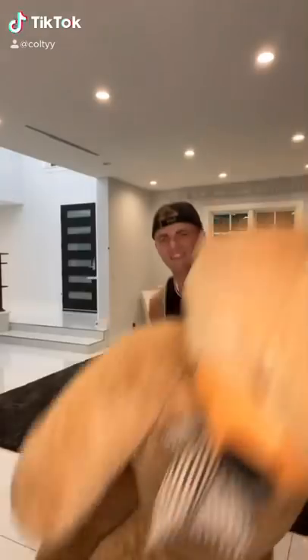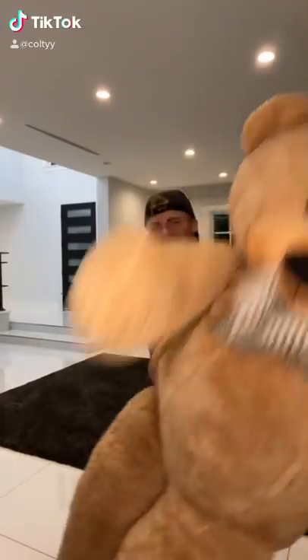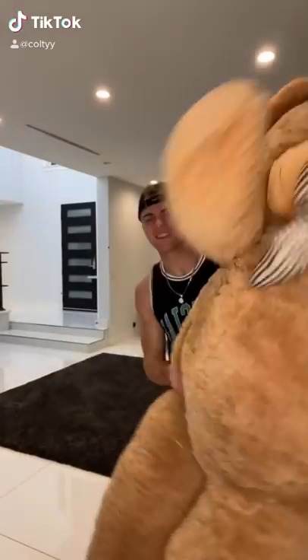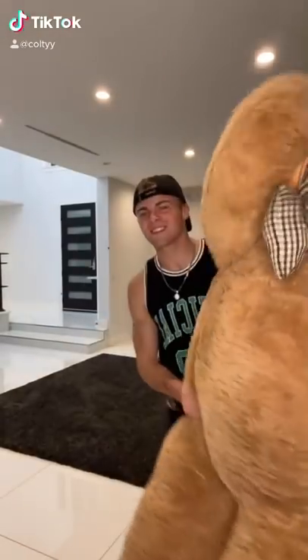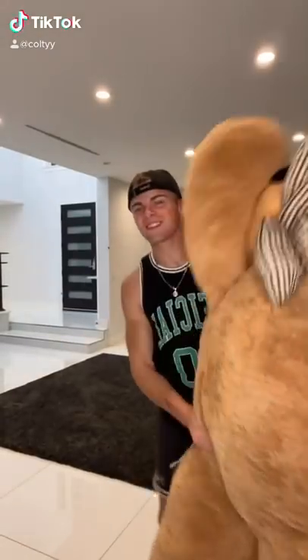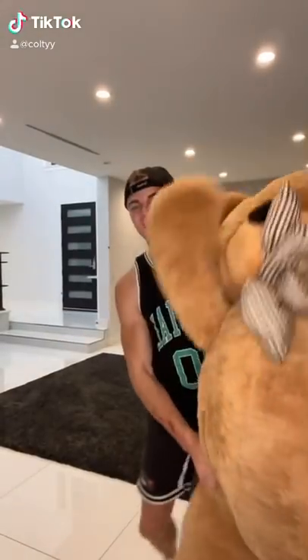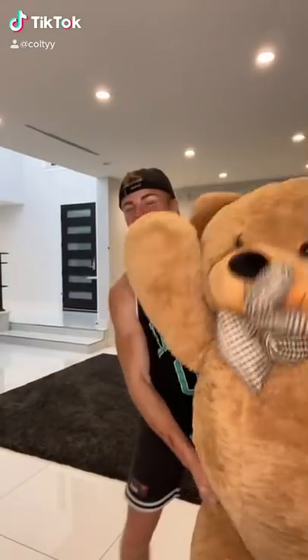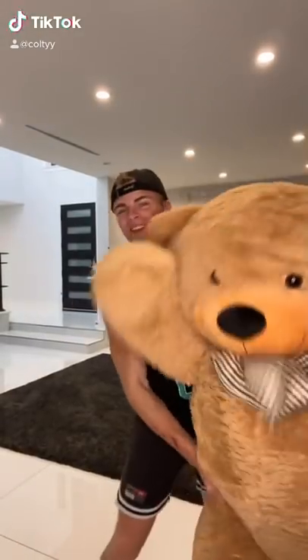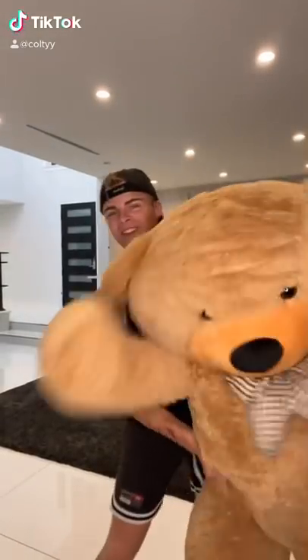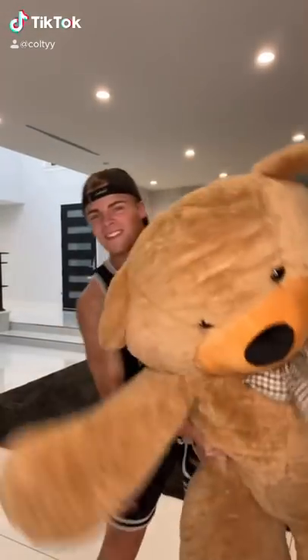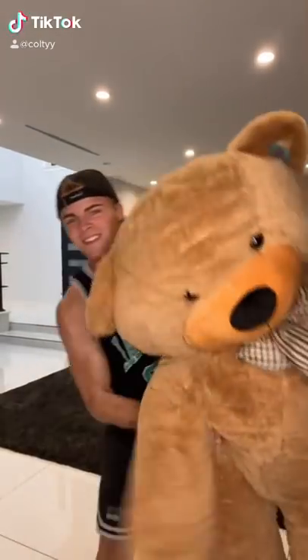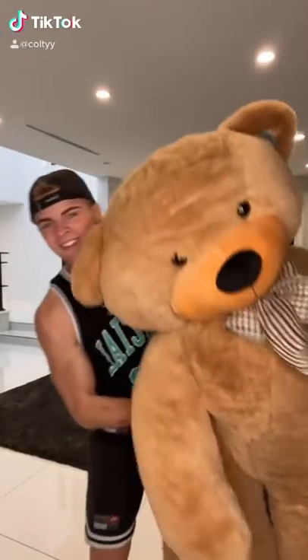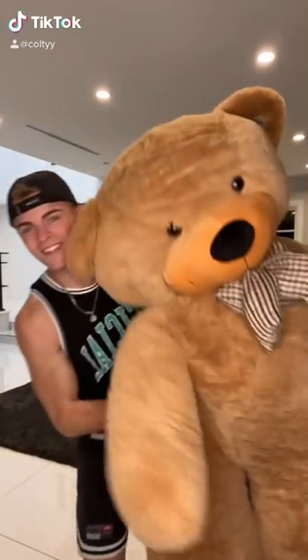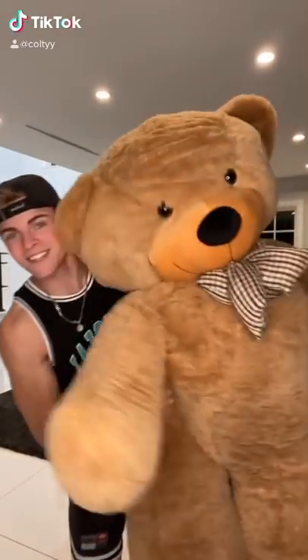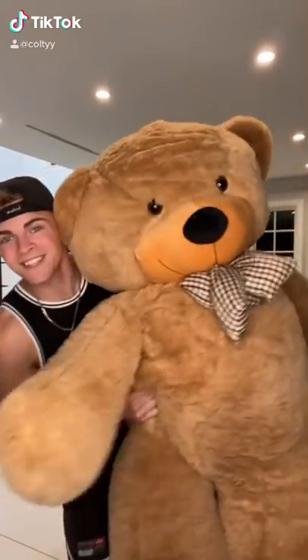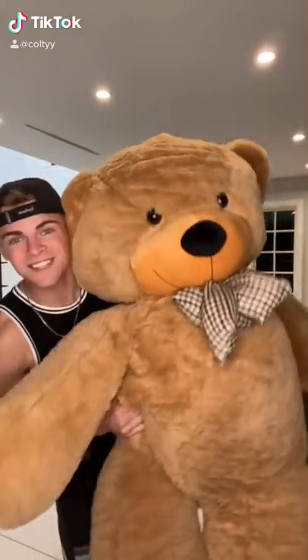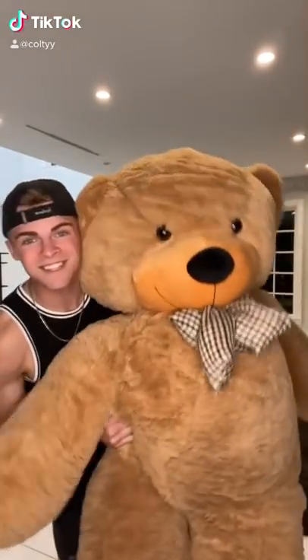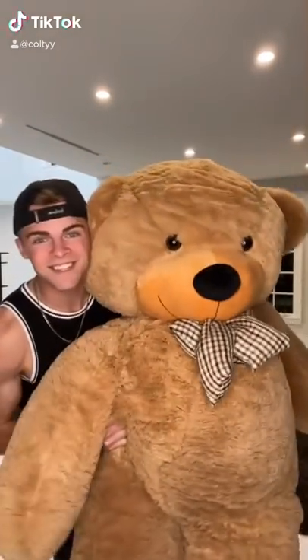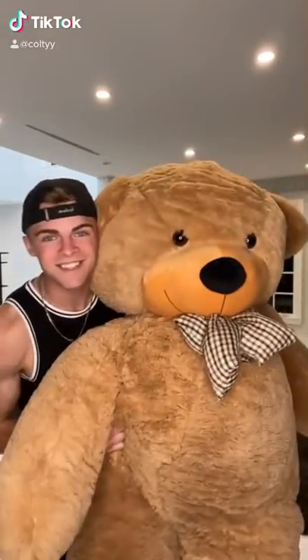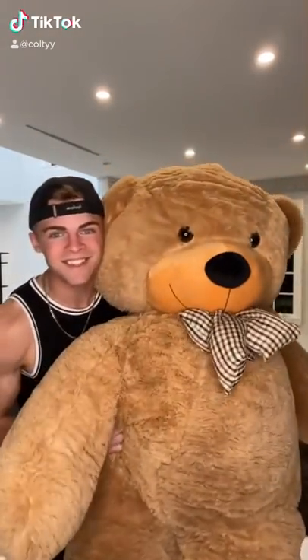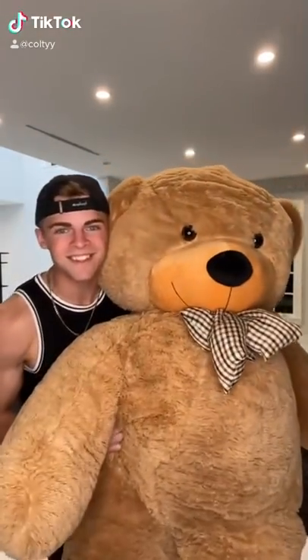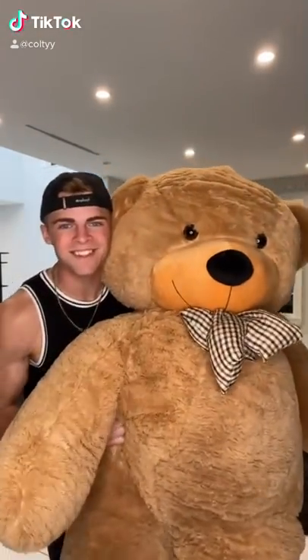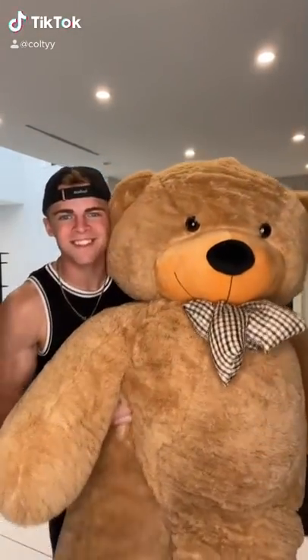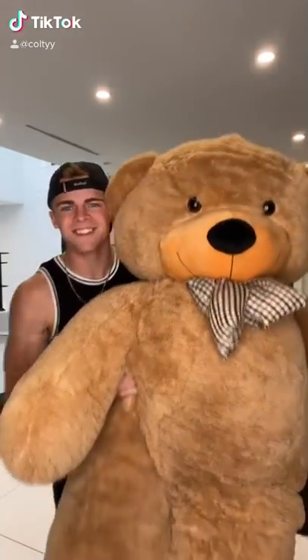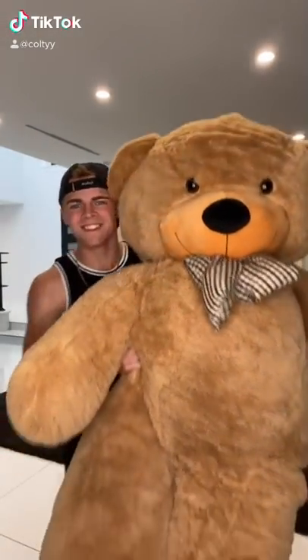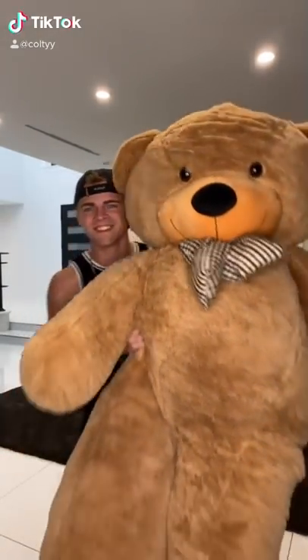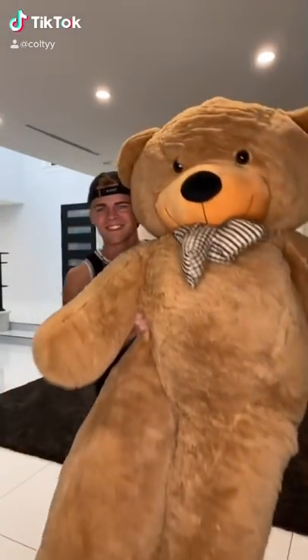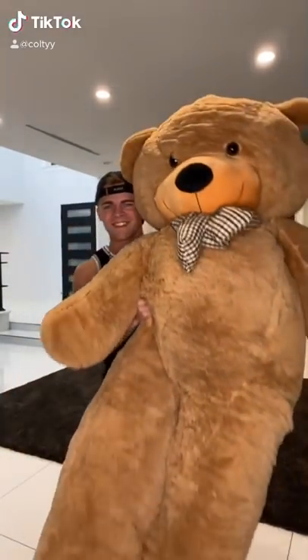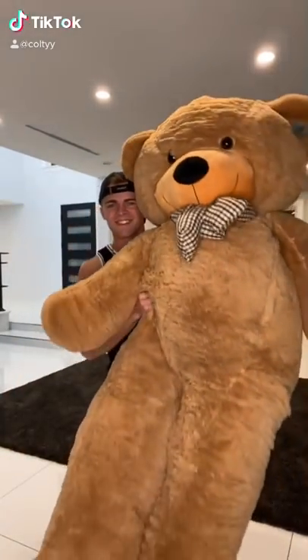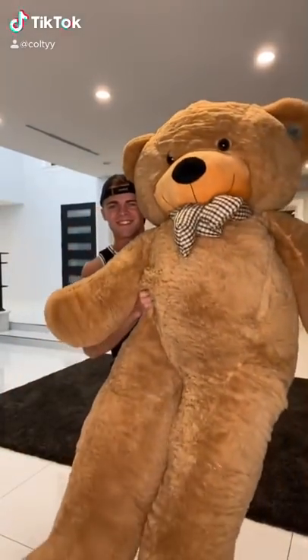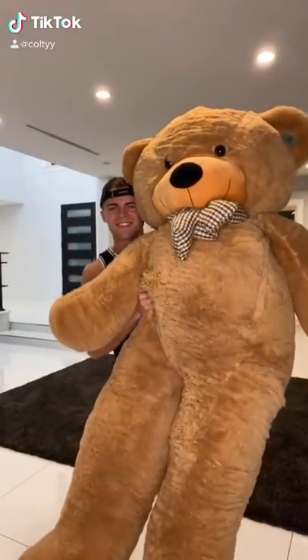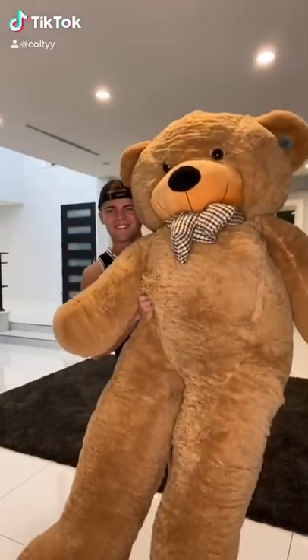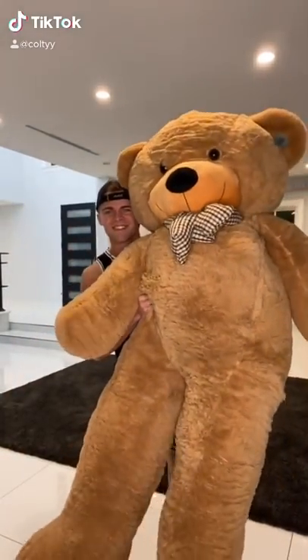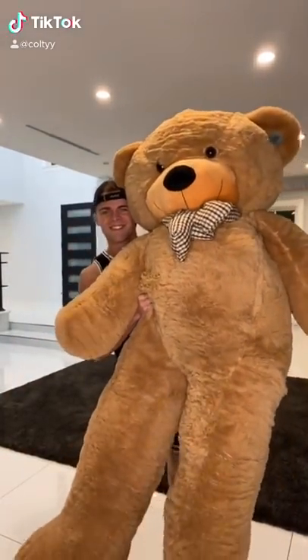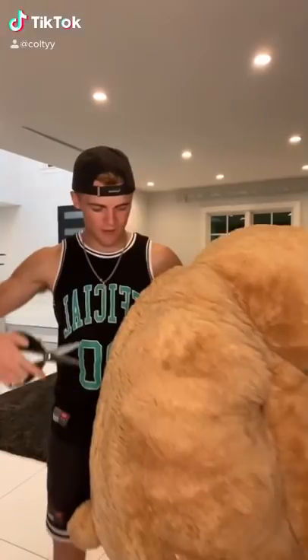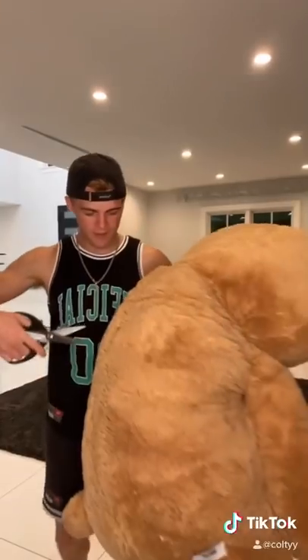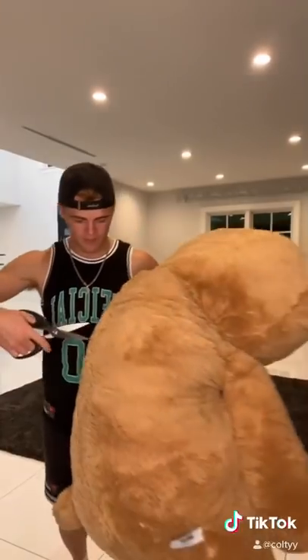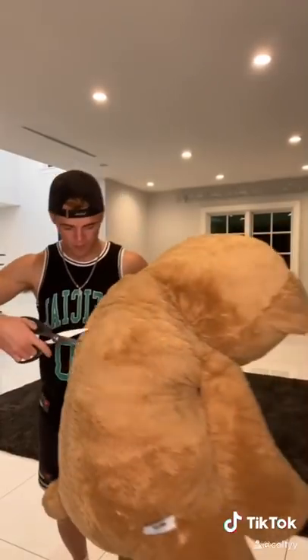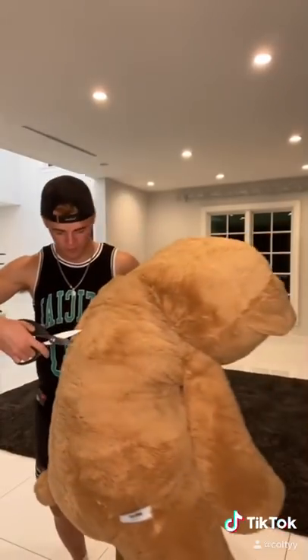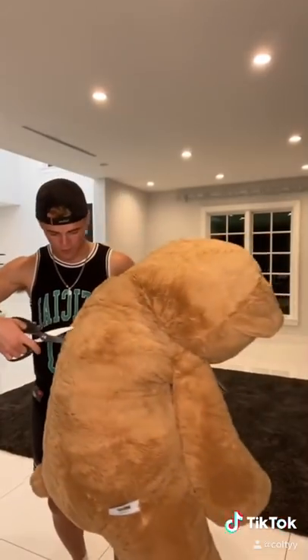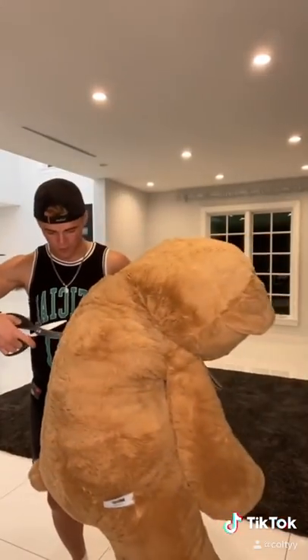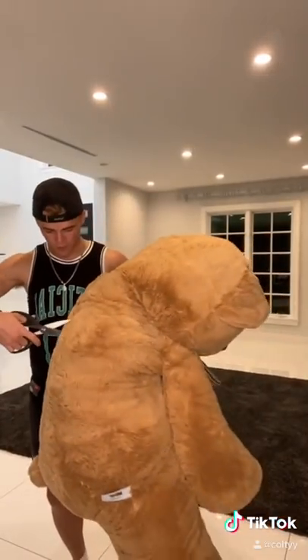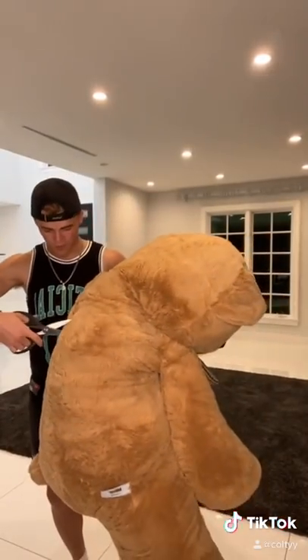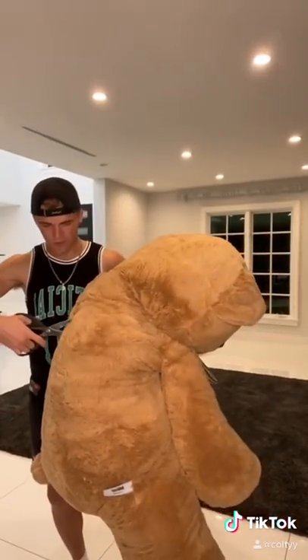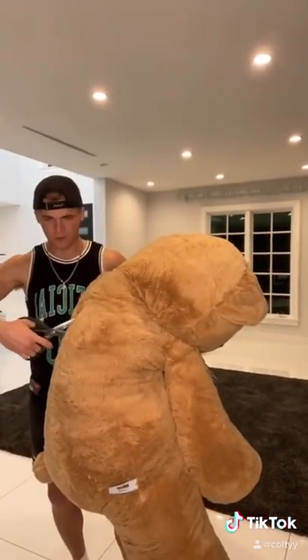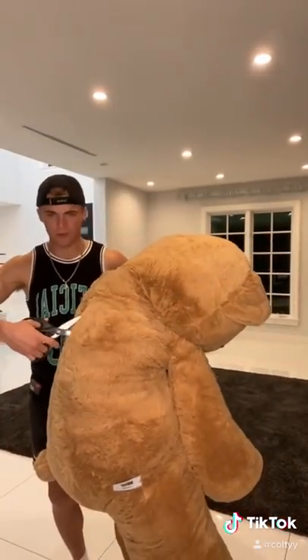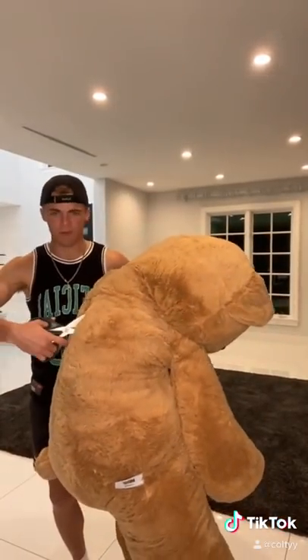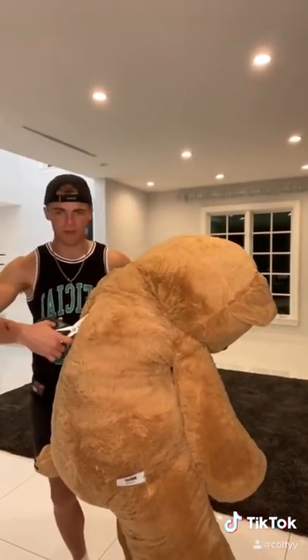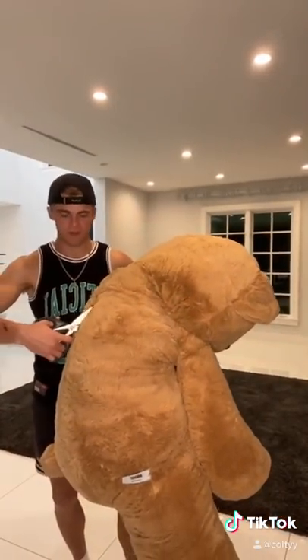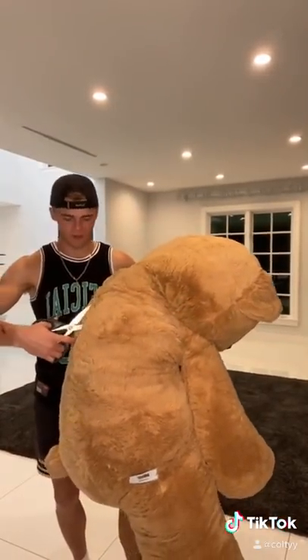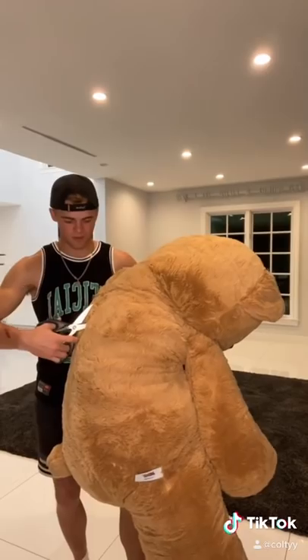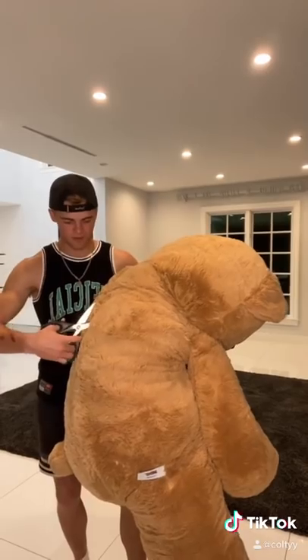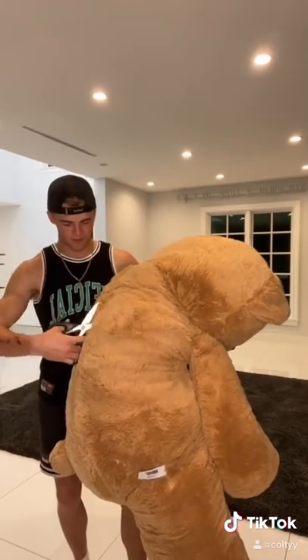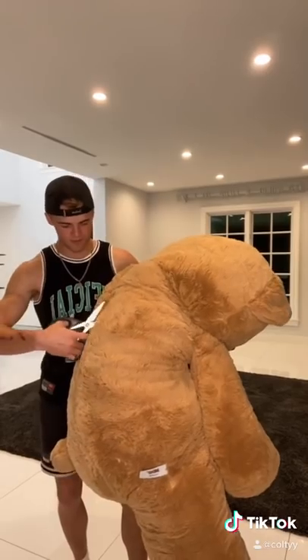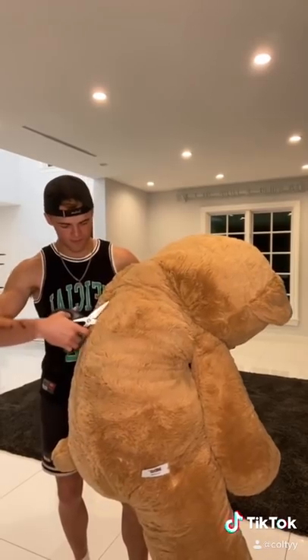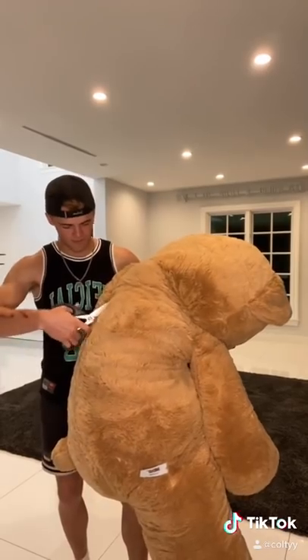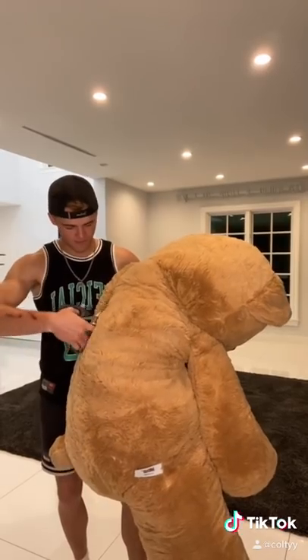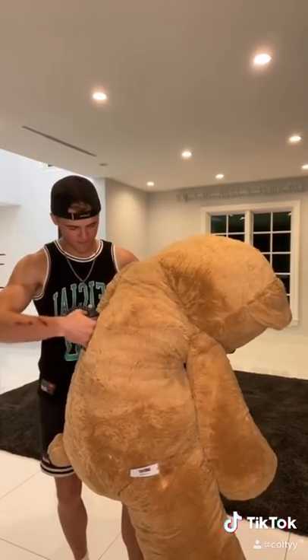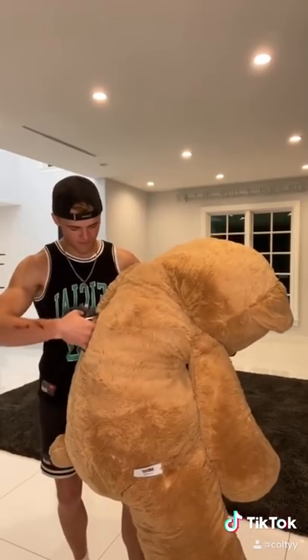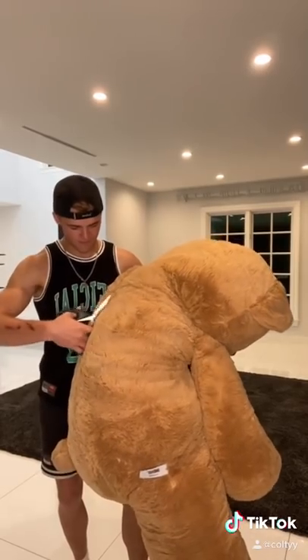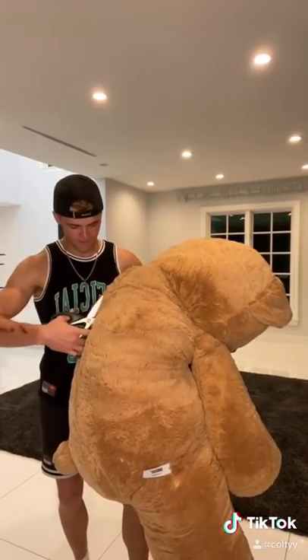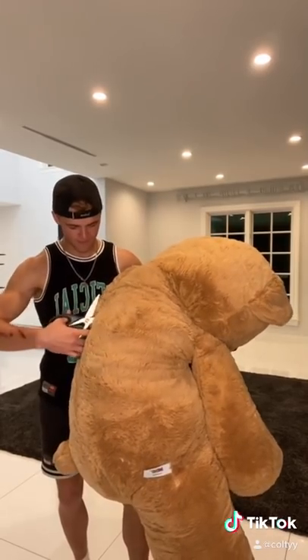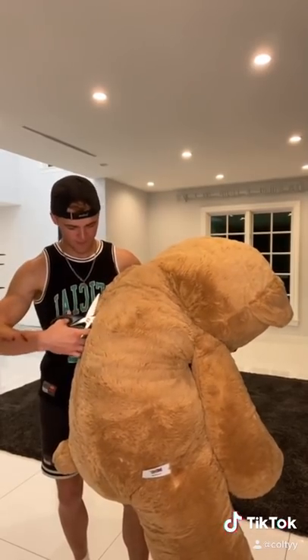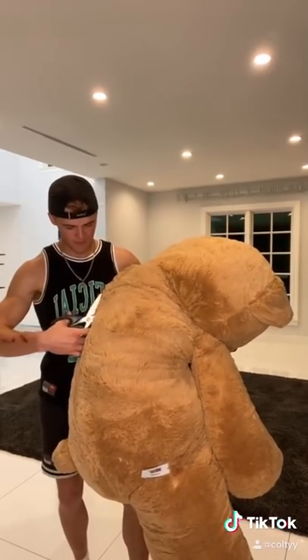I'm about to prank my new roommates using this giant teddy bear. And in order to pull this off, I'm going to need to cut a hole in the back so I can get inside.